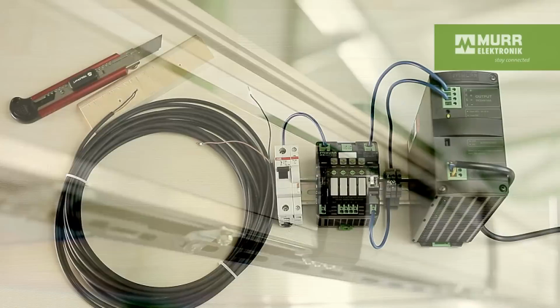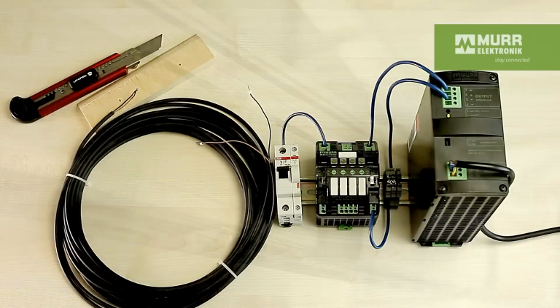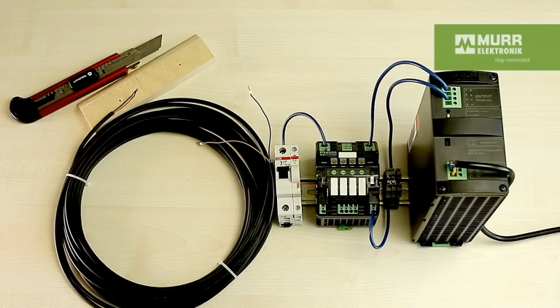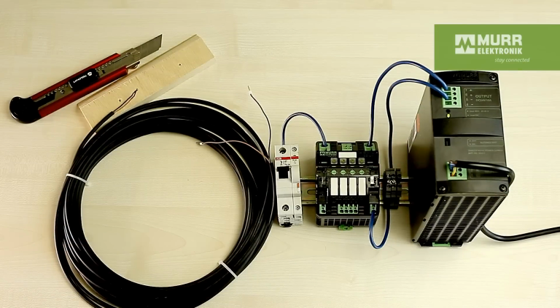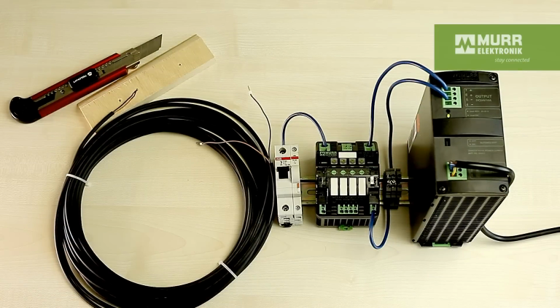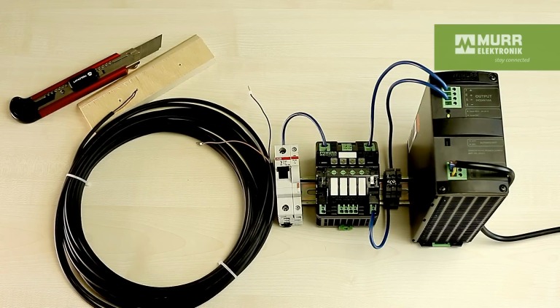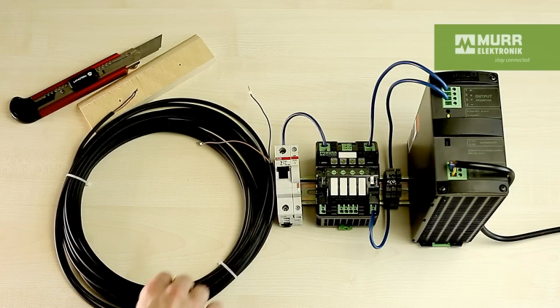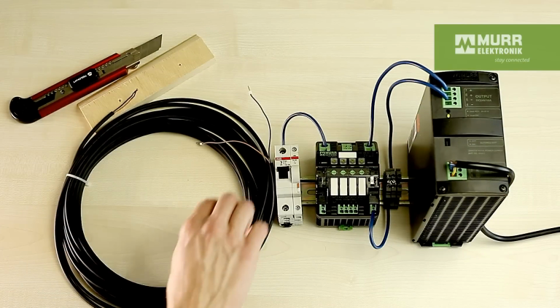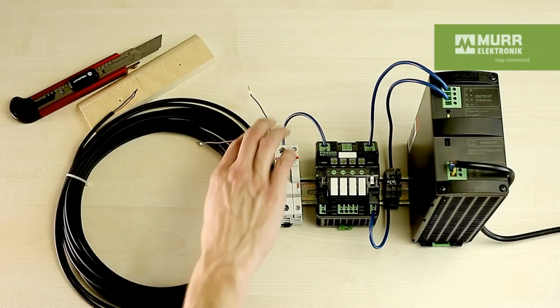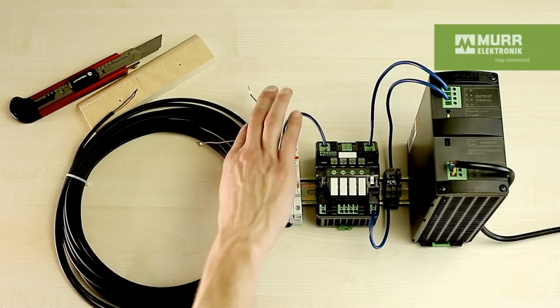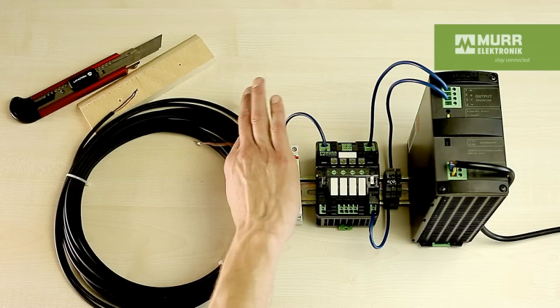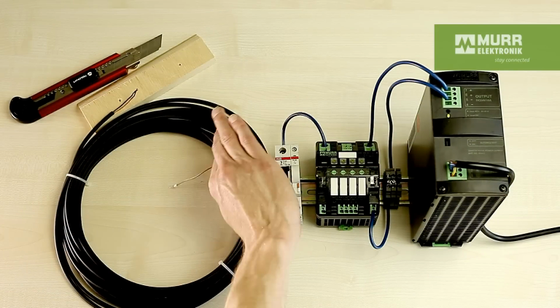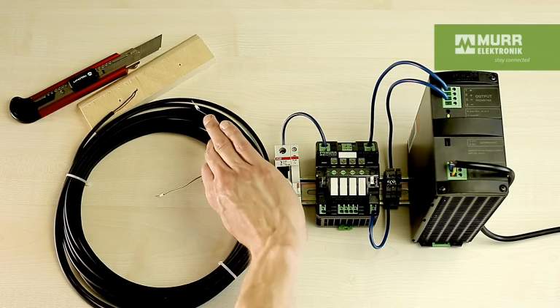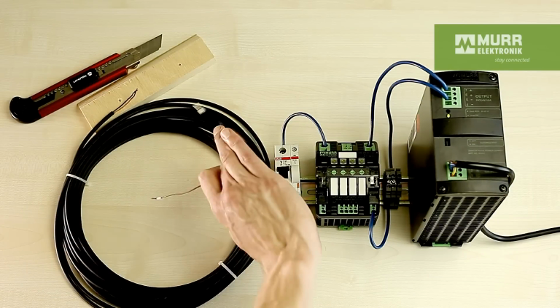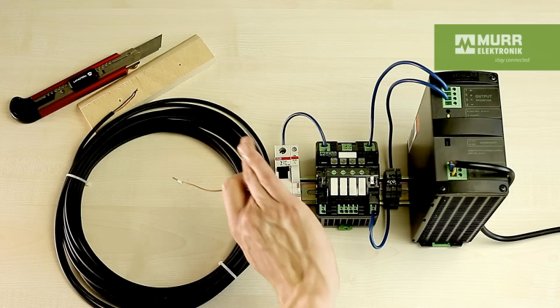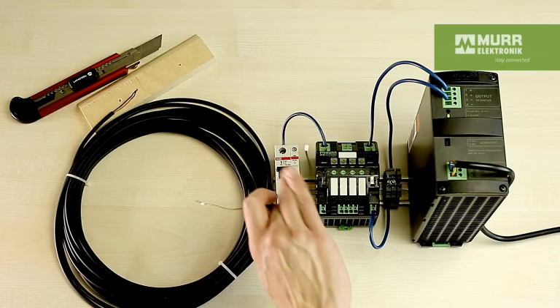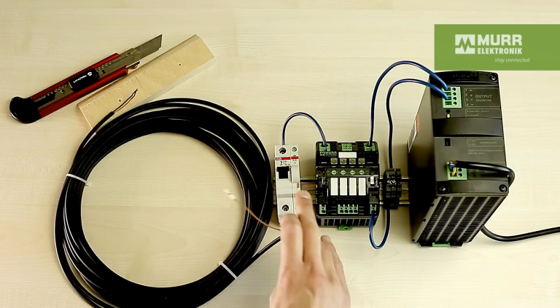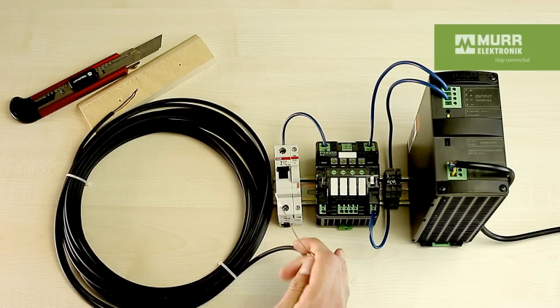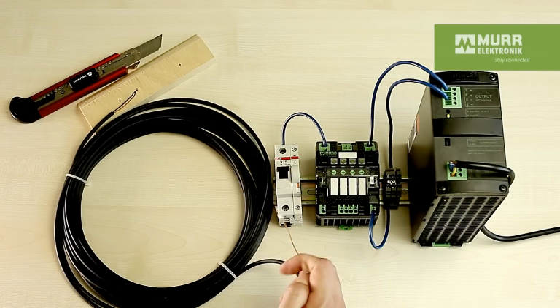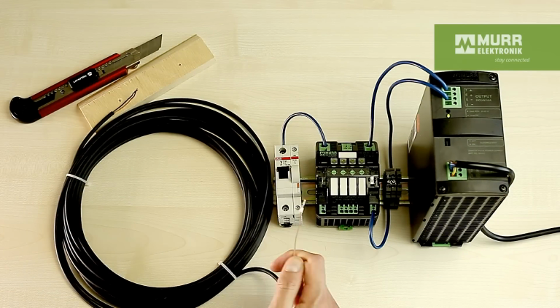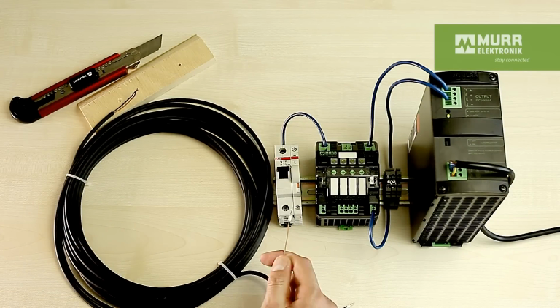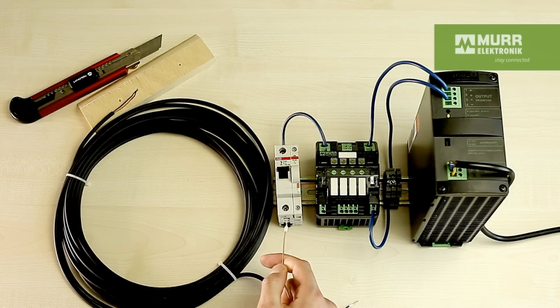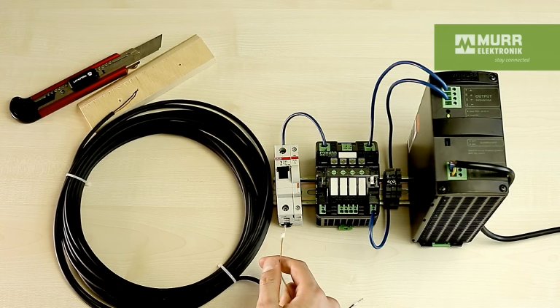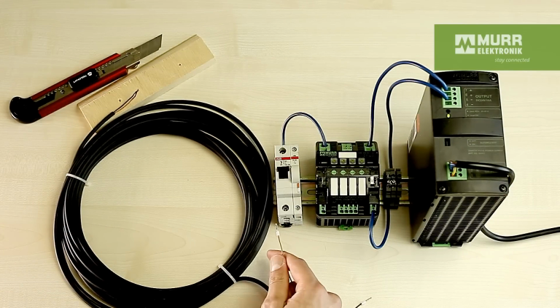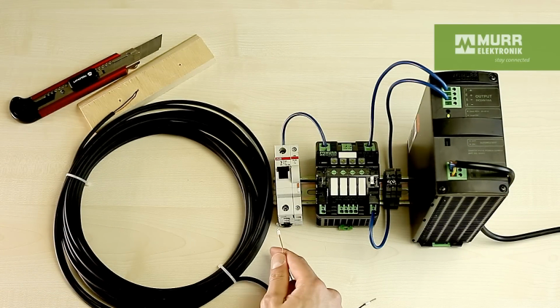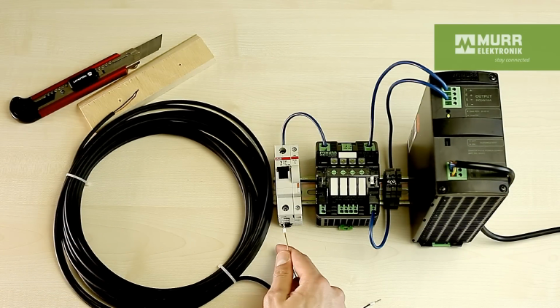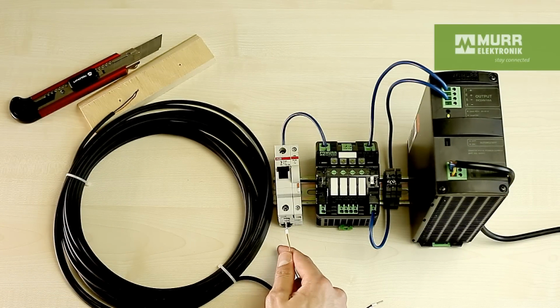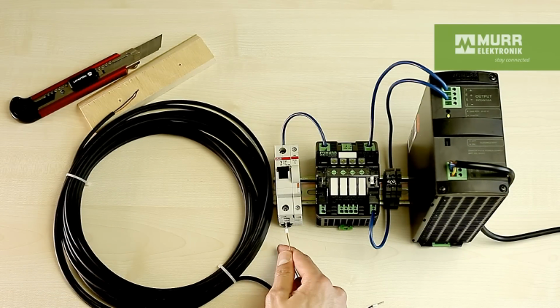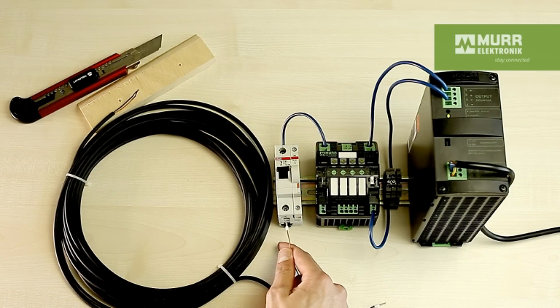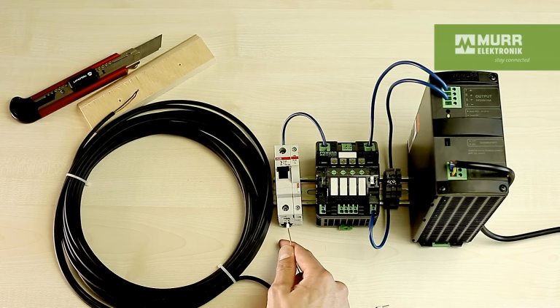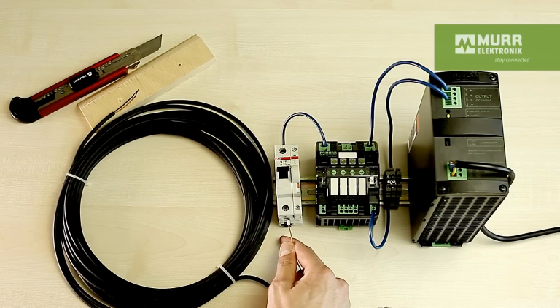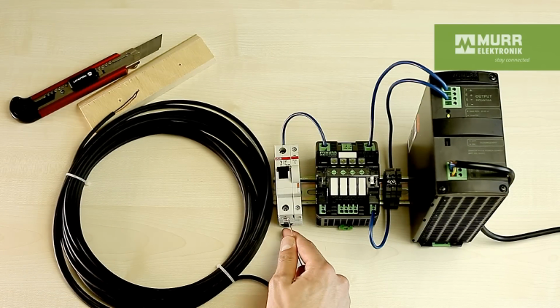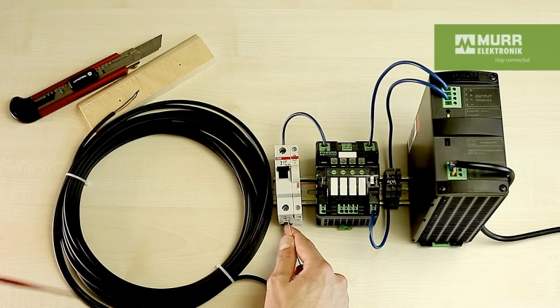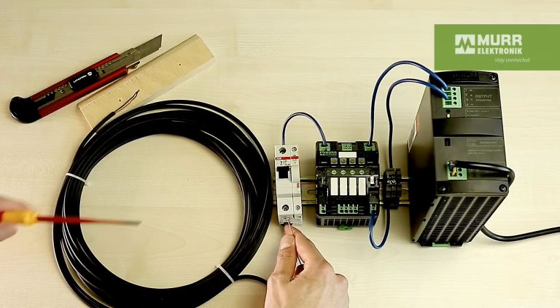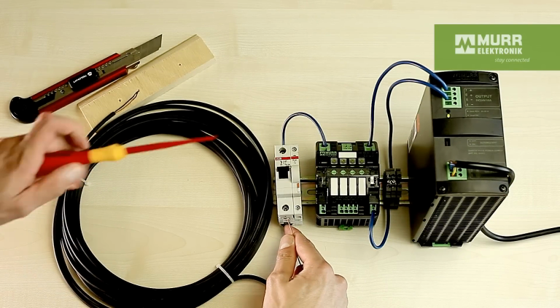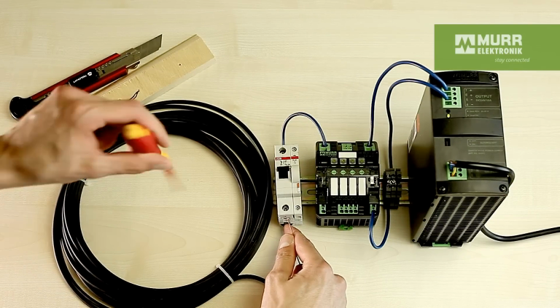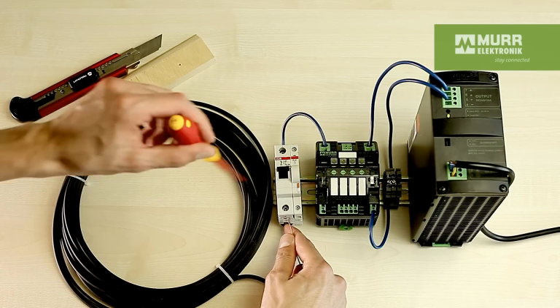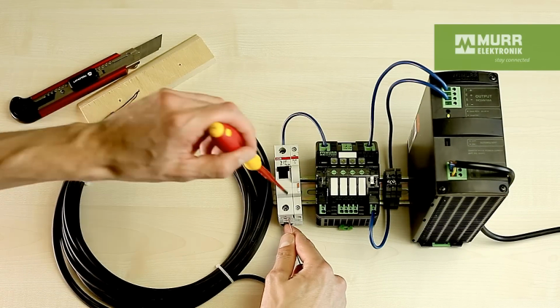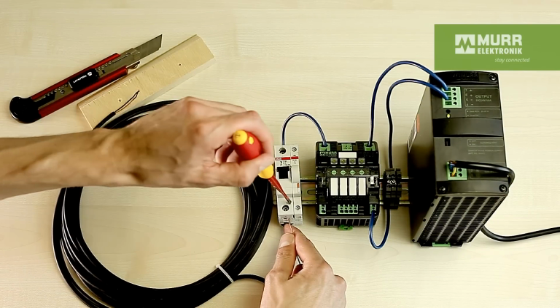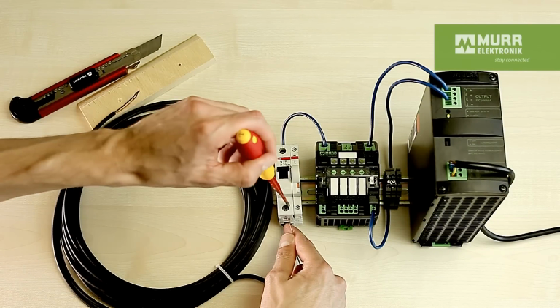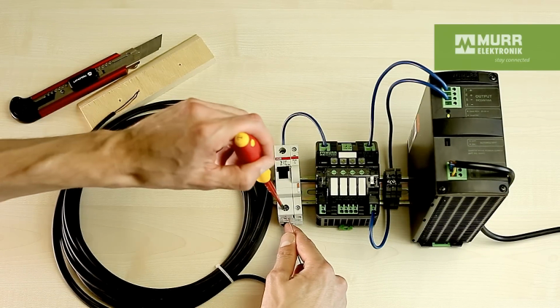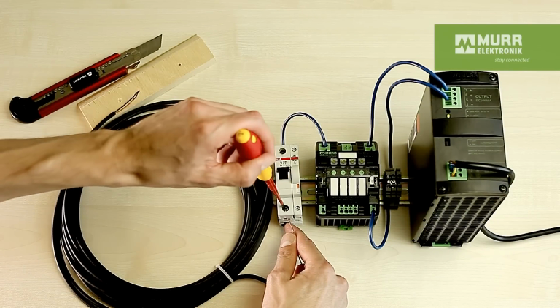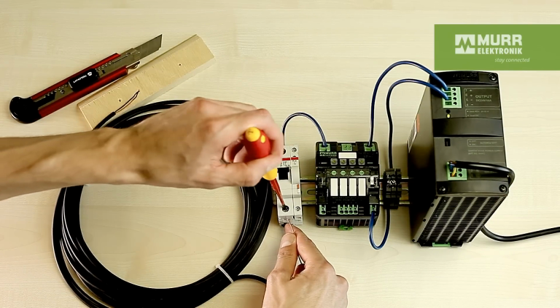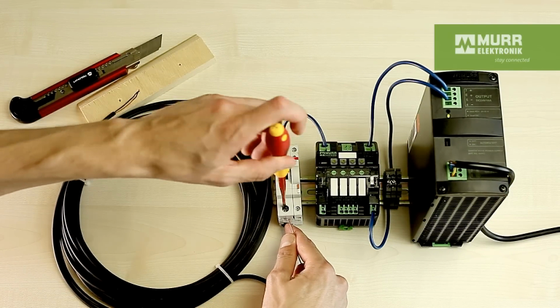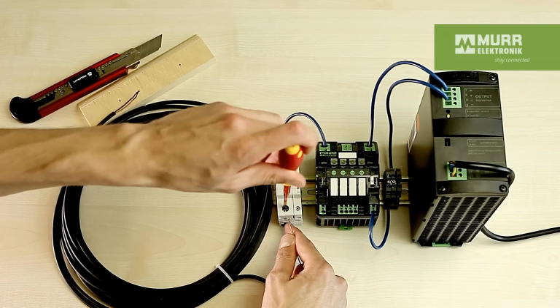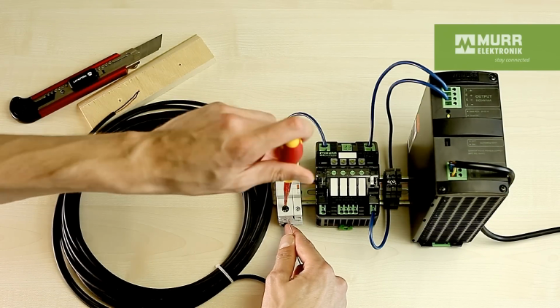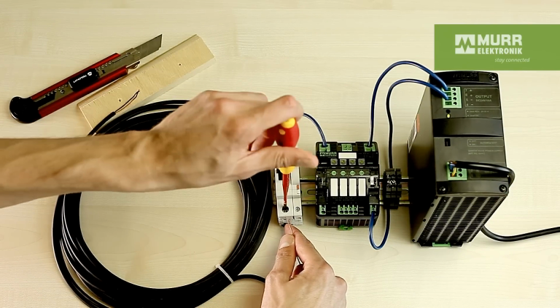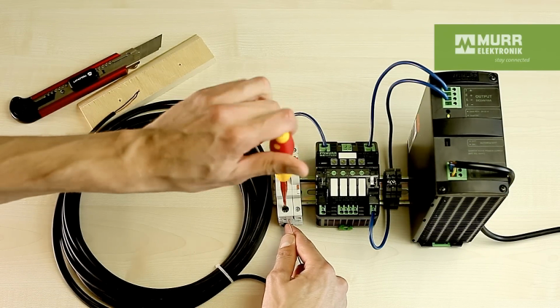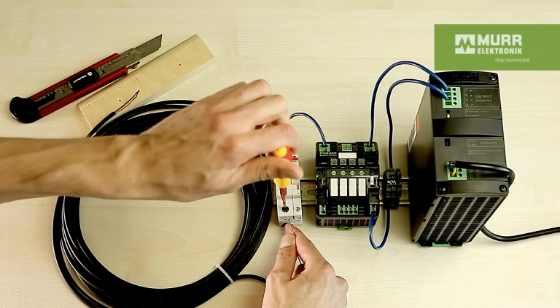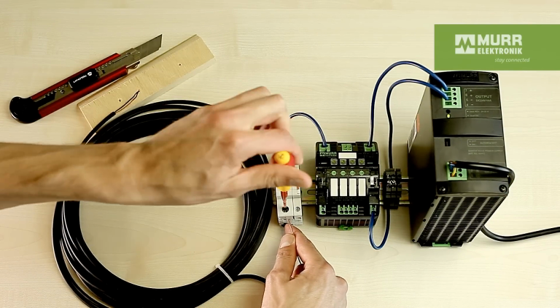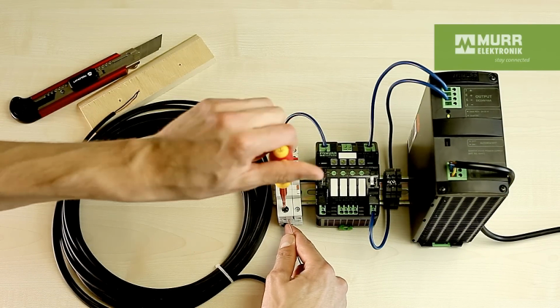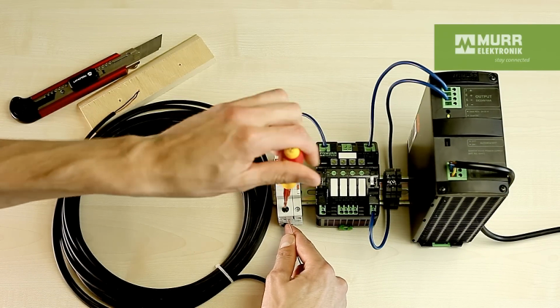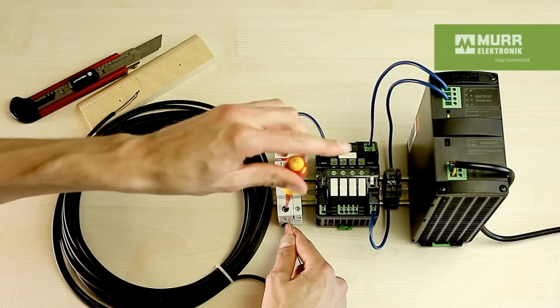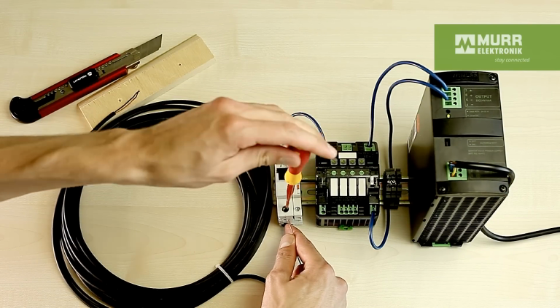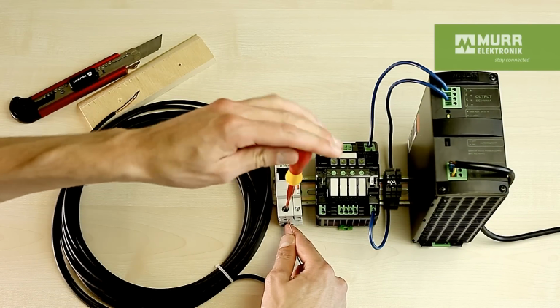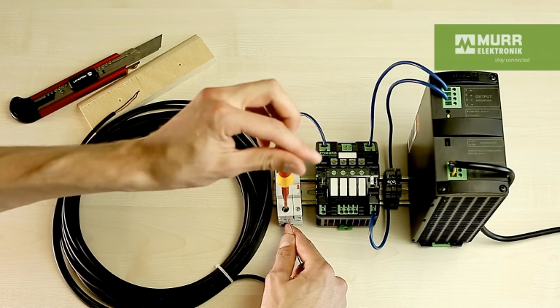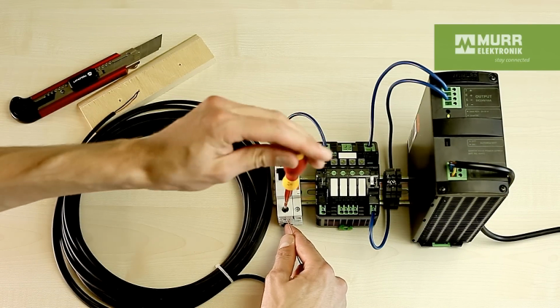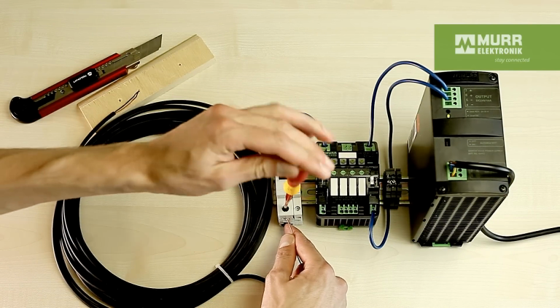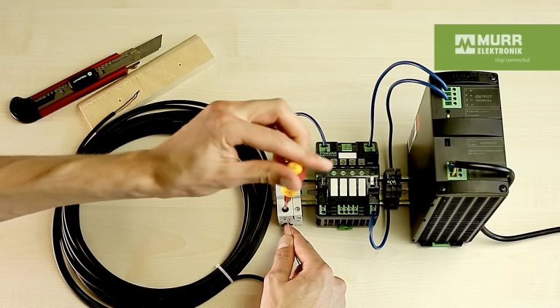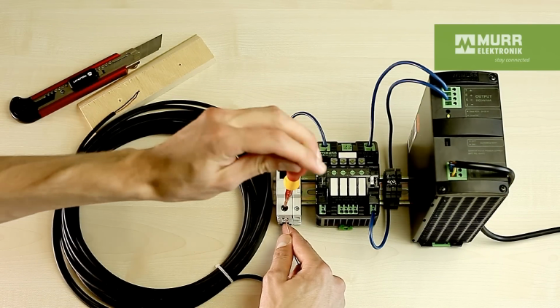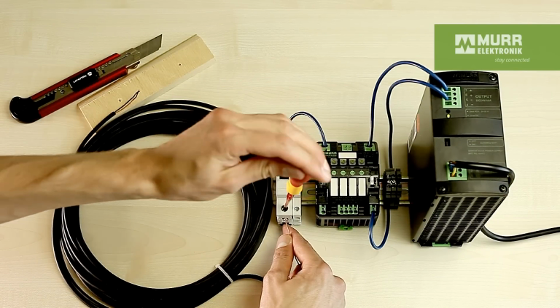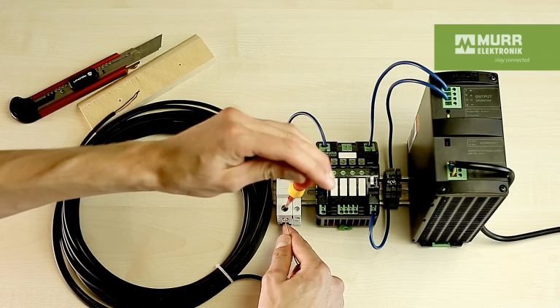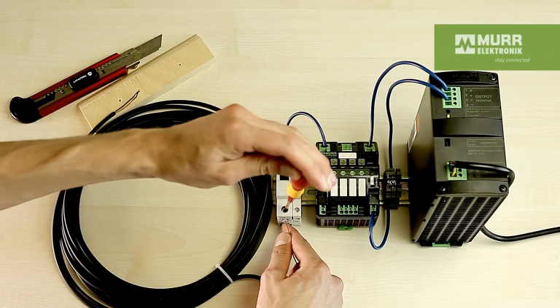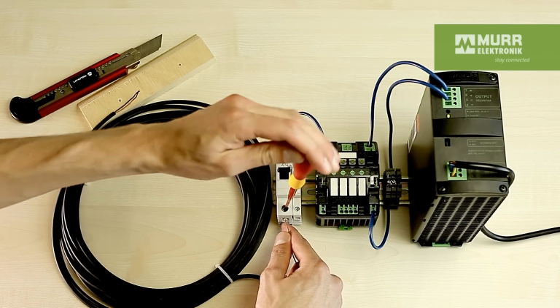In reality, we rarely use short cables like that. Let's redo the test with a coil of cable that is several meters long.